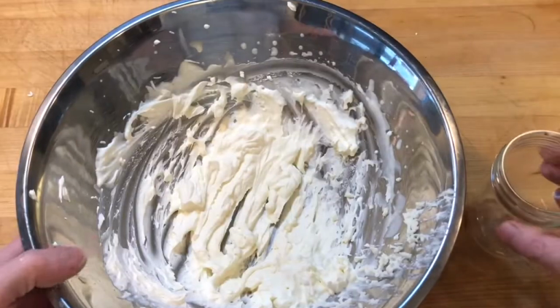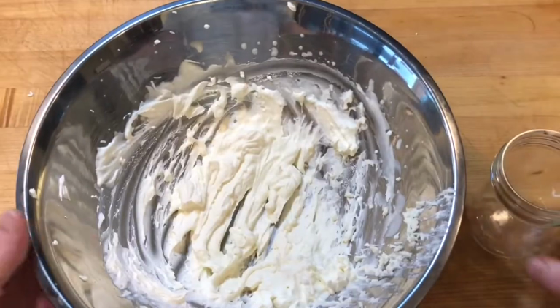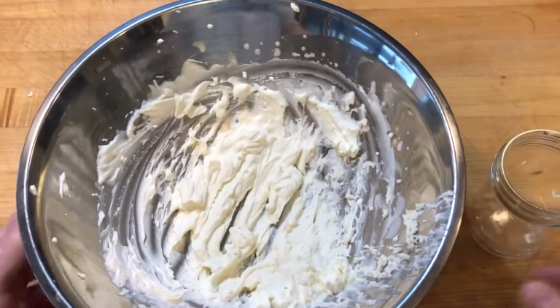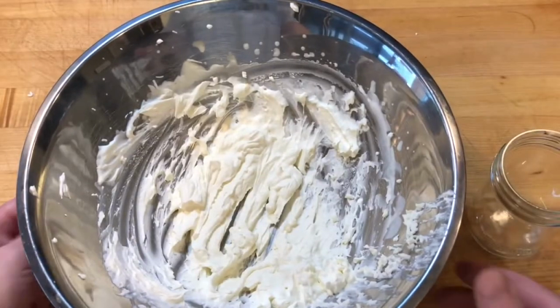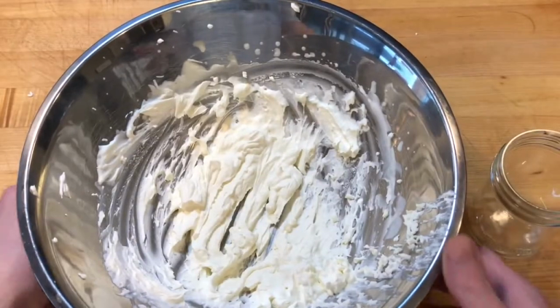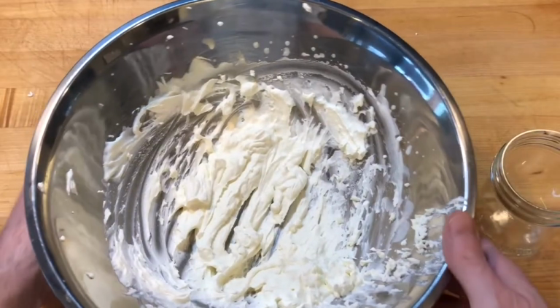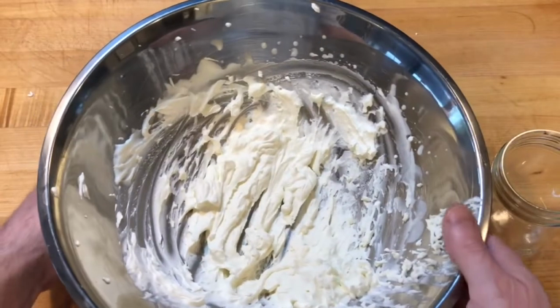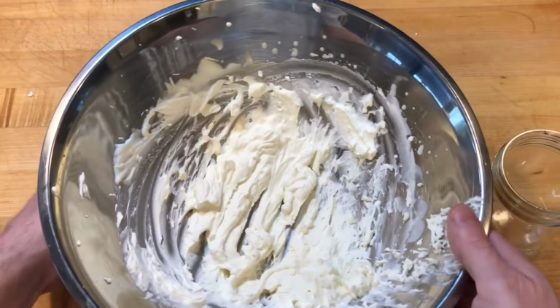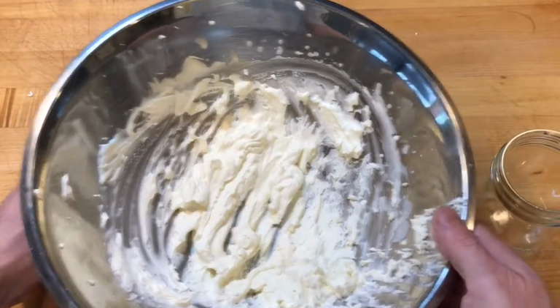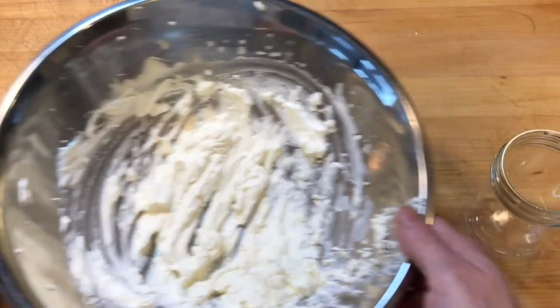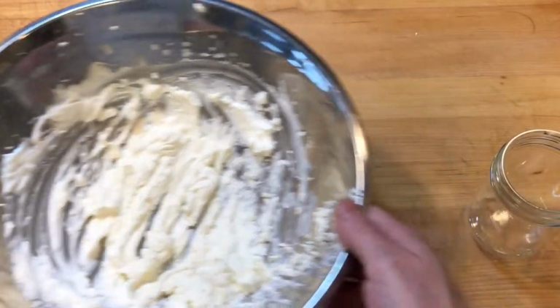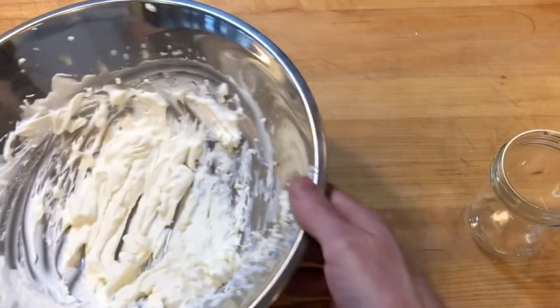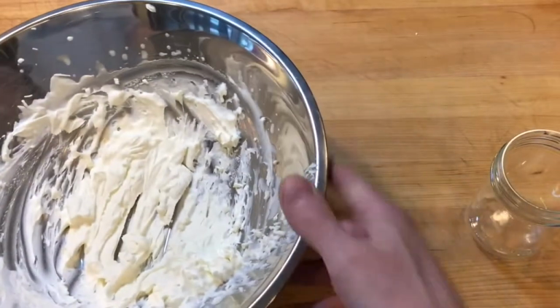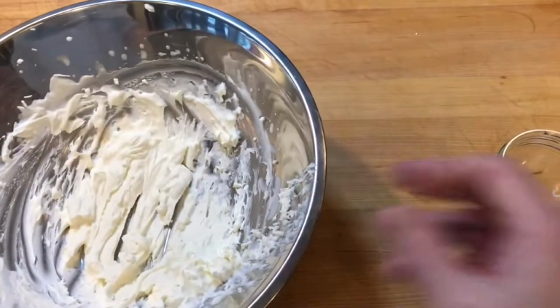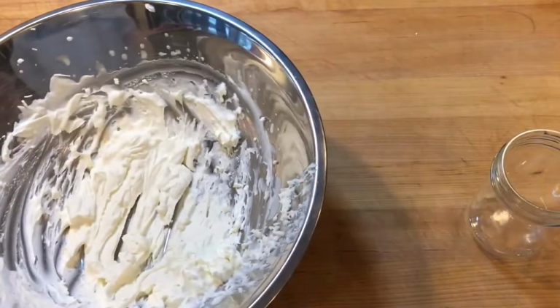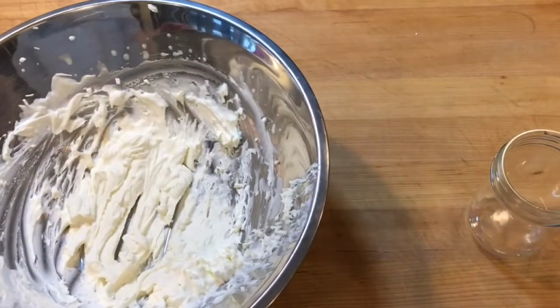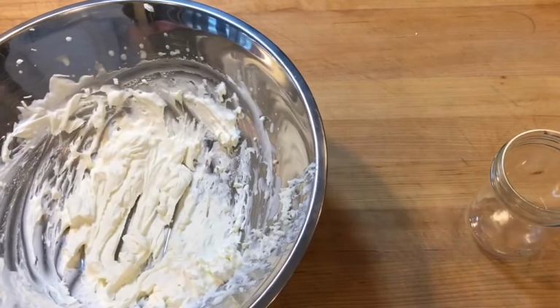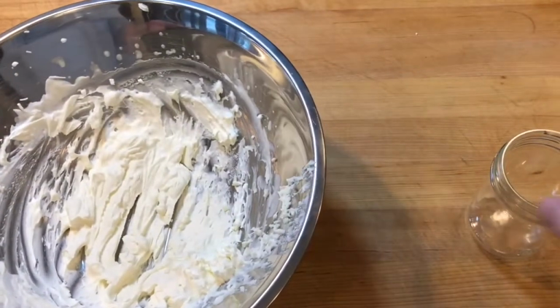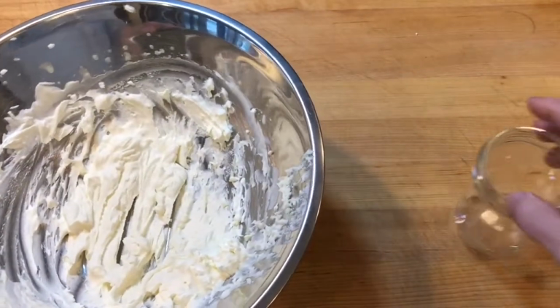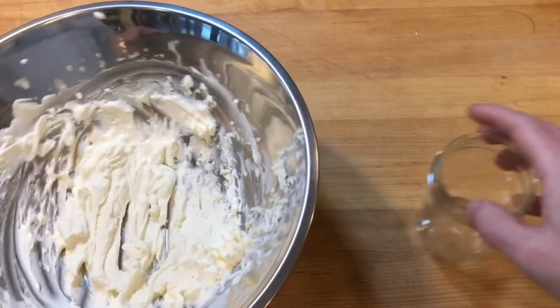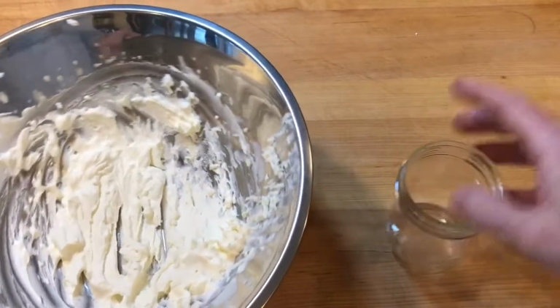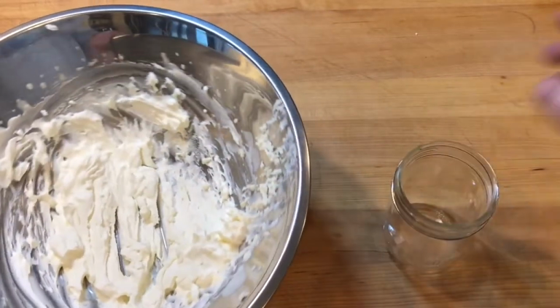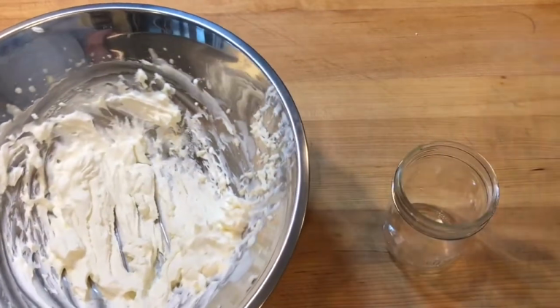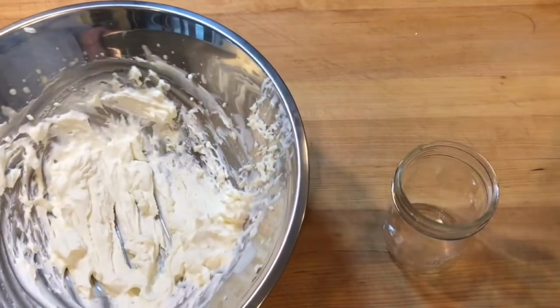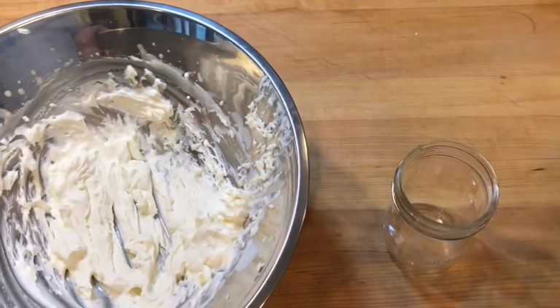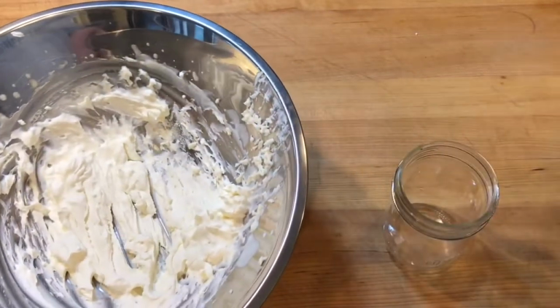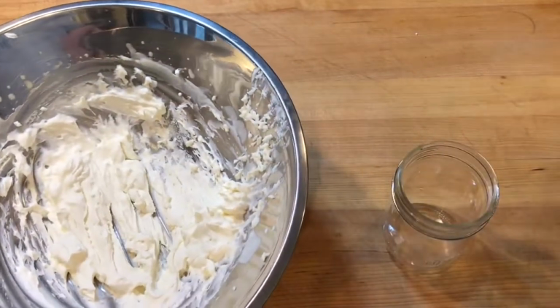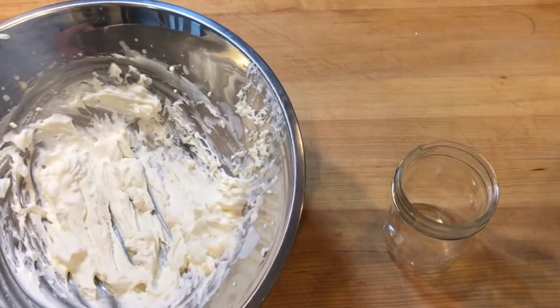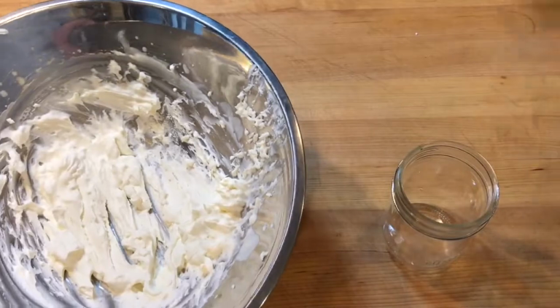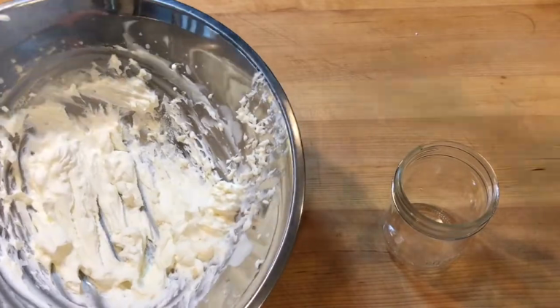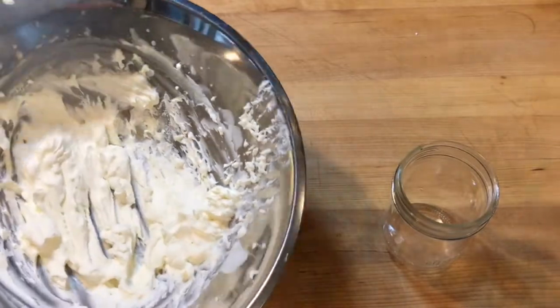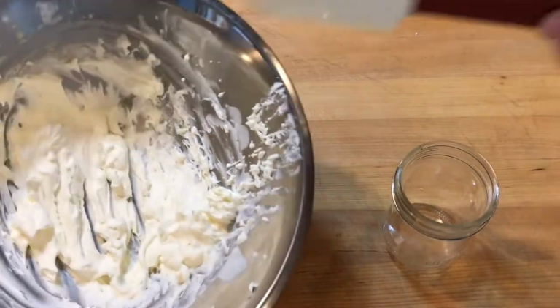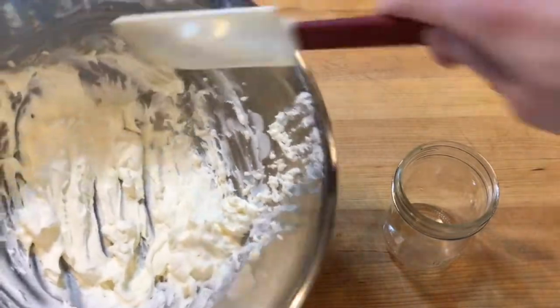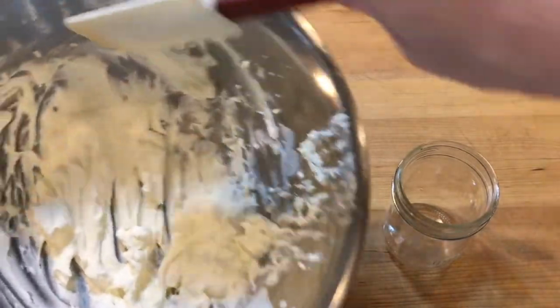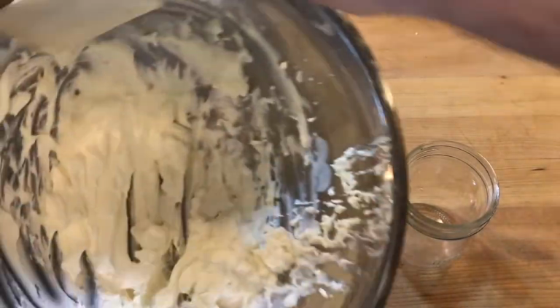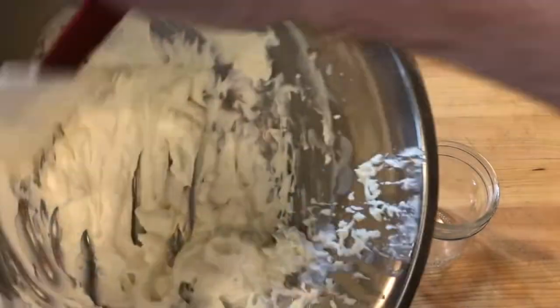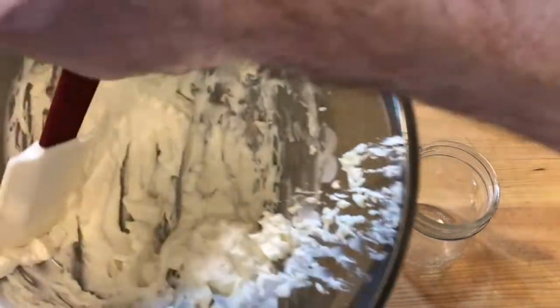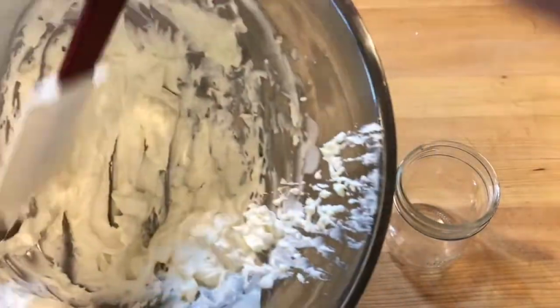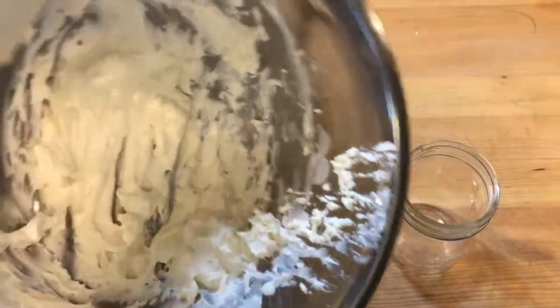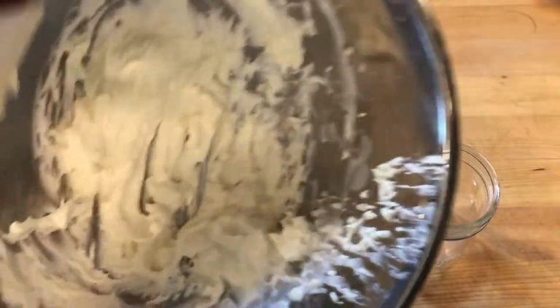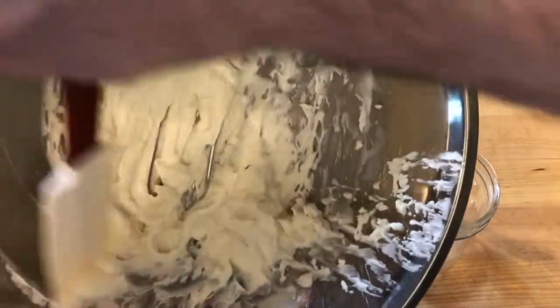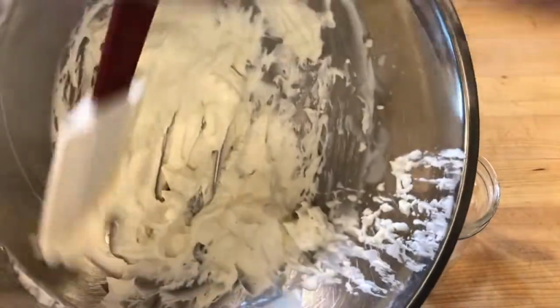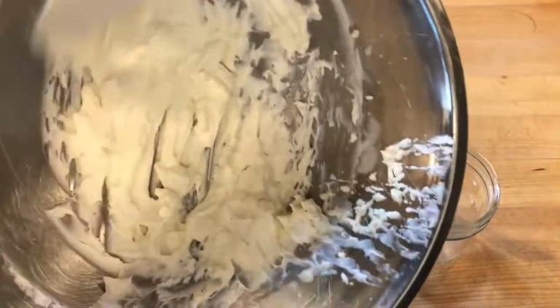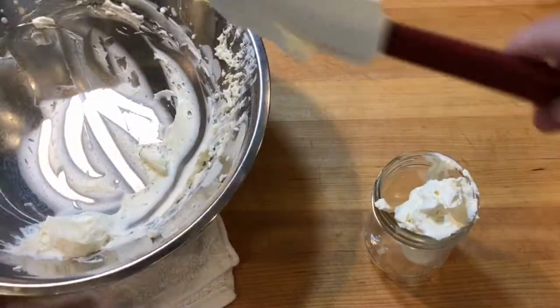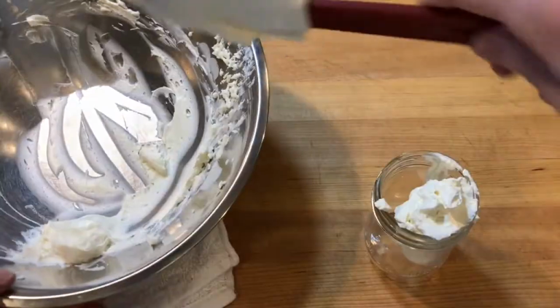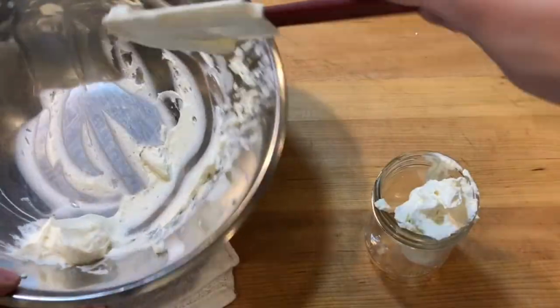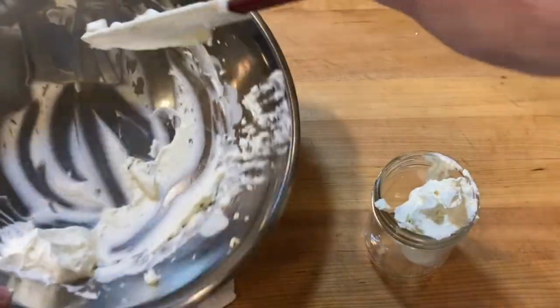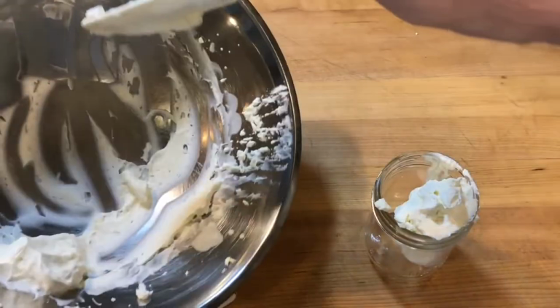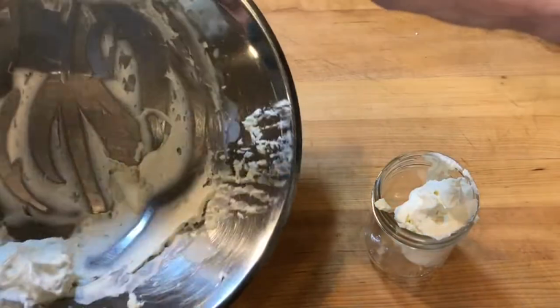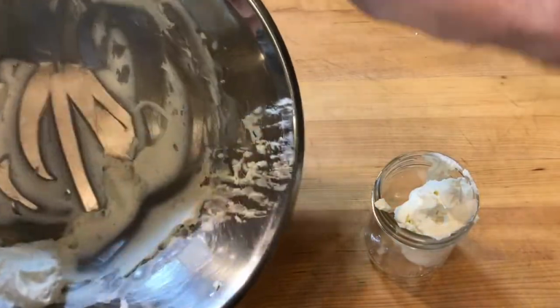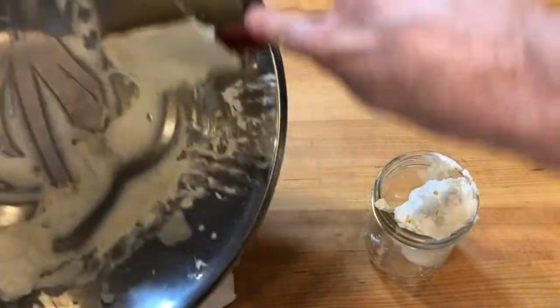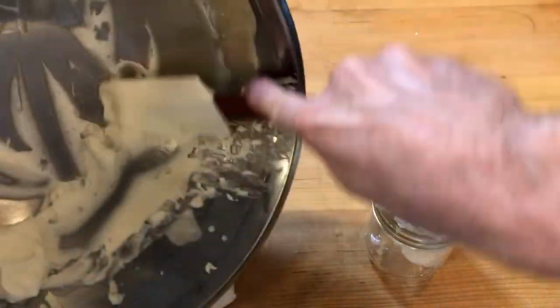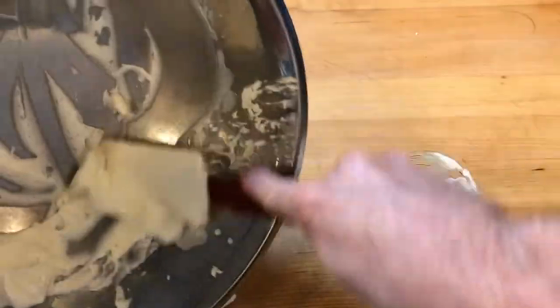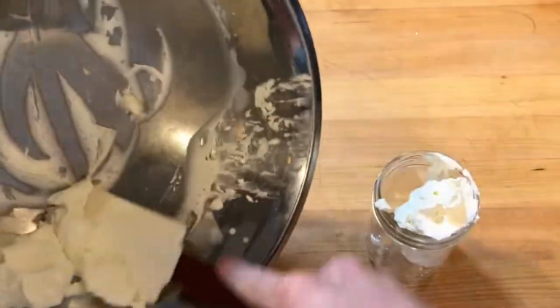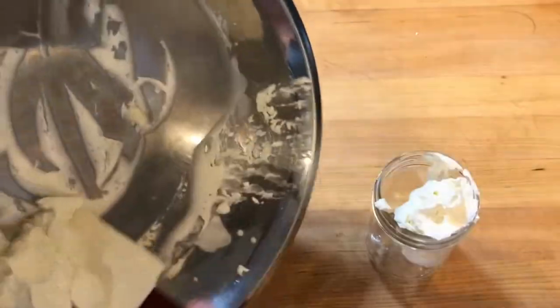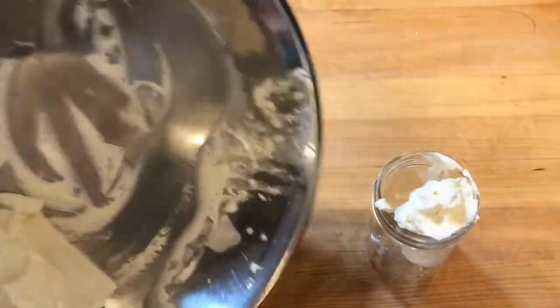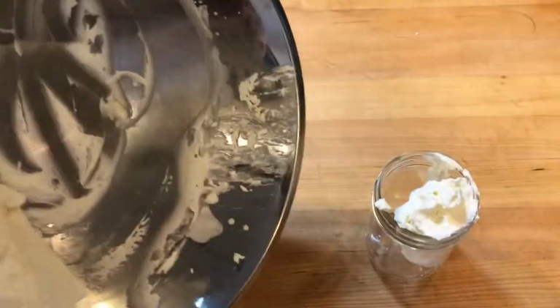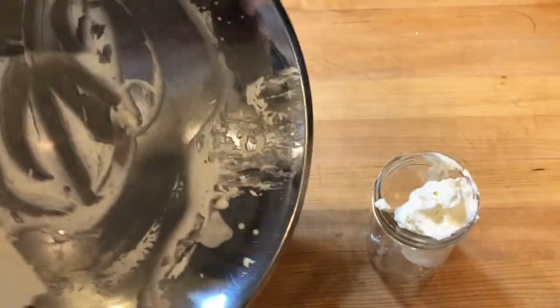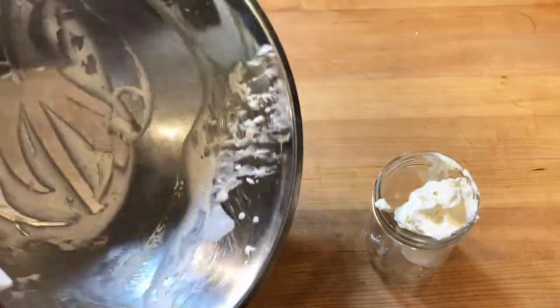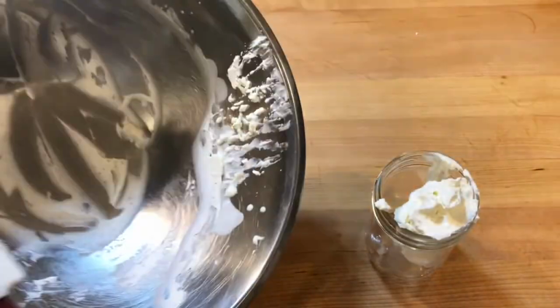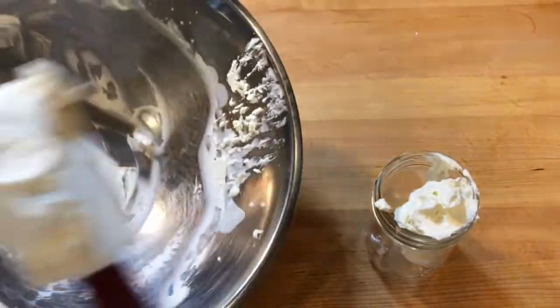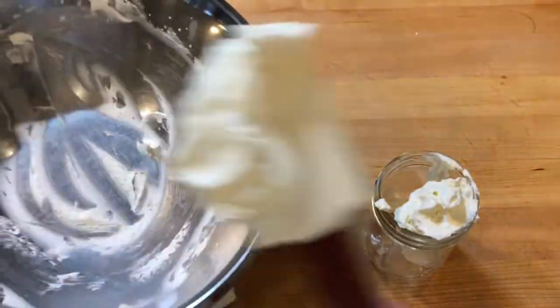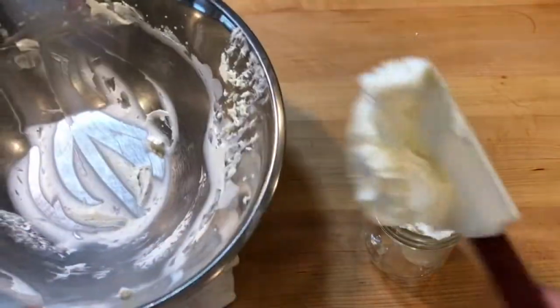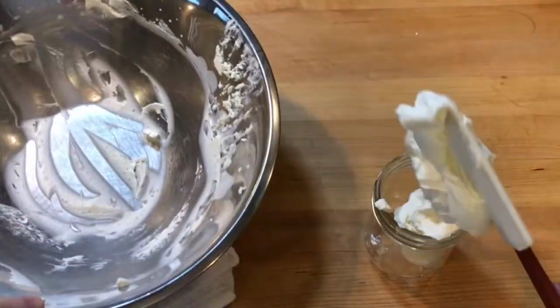Rum mascarpone frosting can be used to decorate small cakes or puddings, or stored in an airtight container in the refrigerator for up to three days.